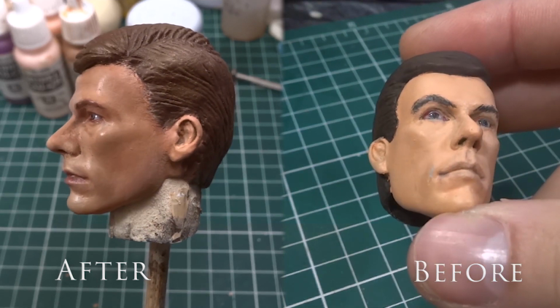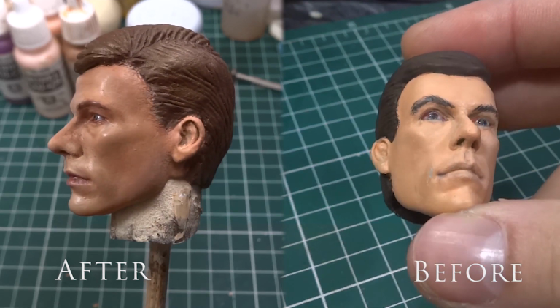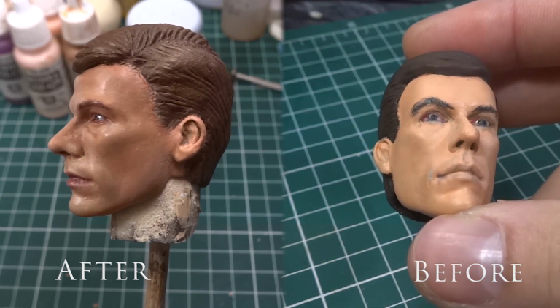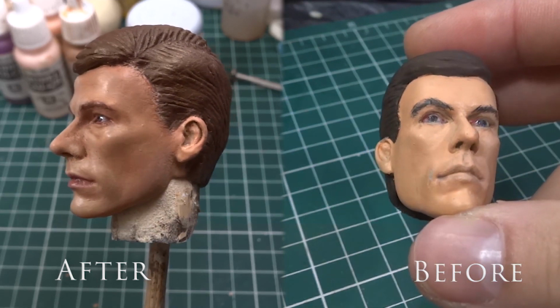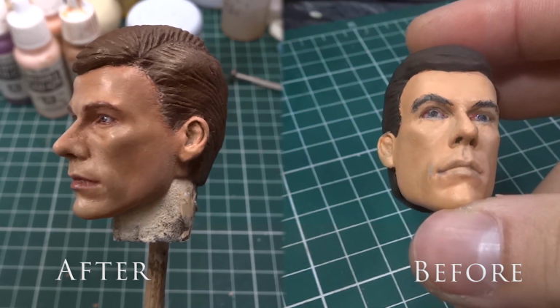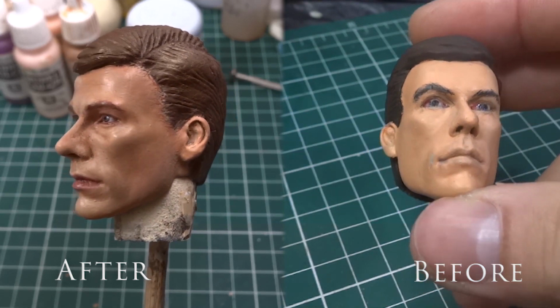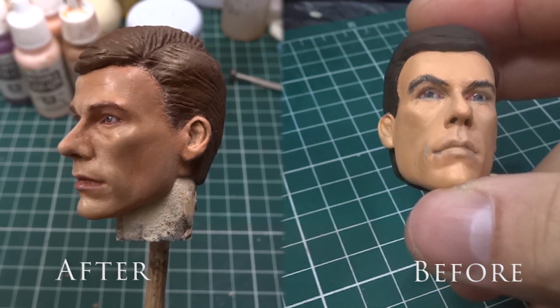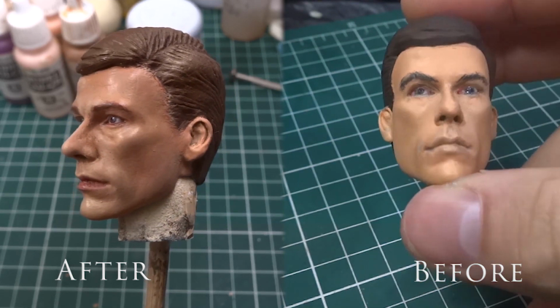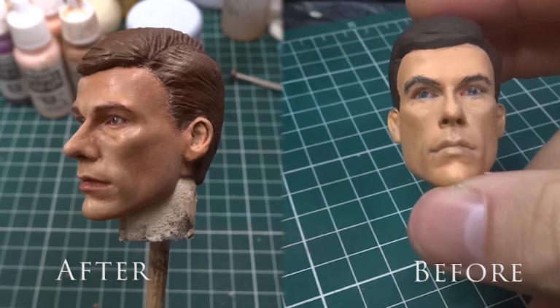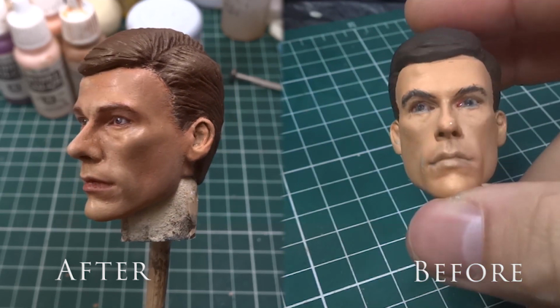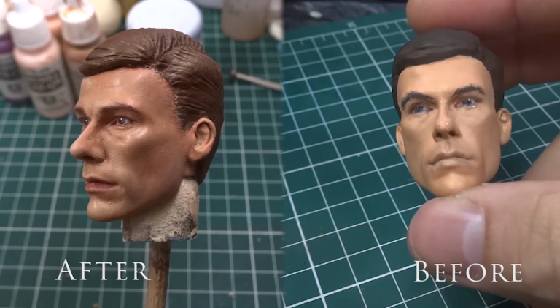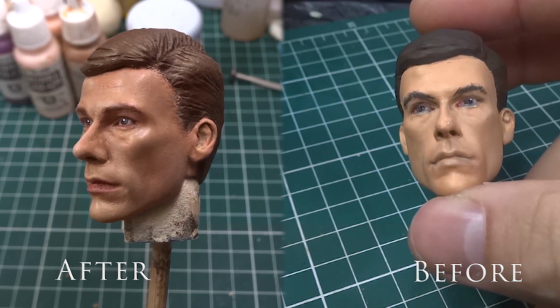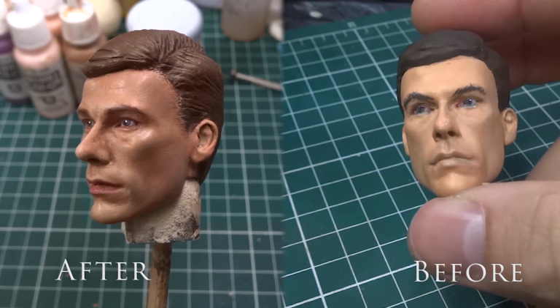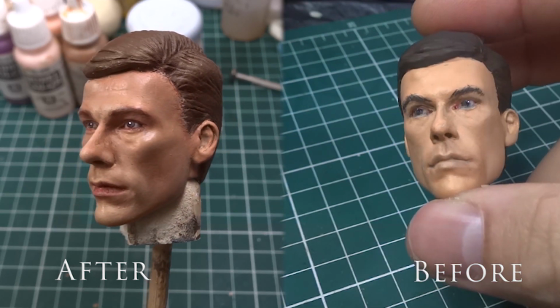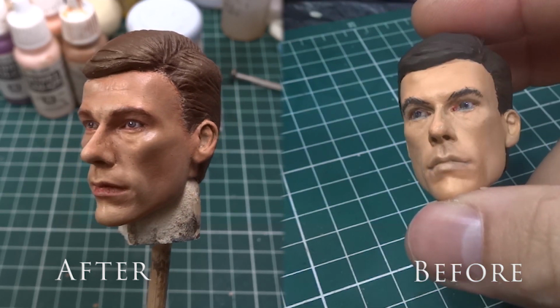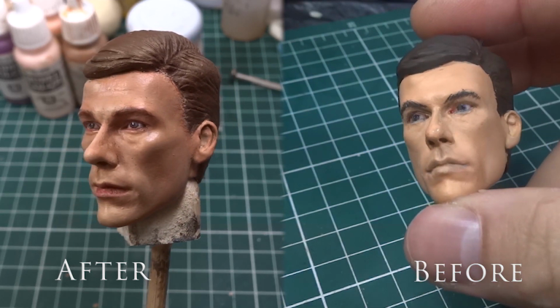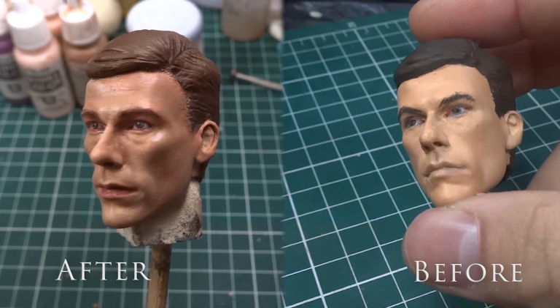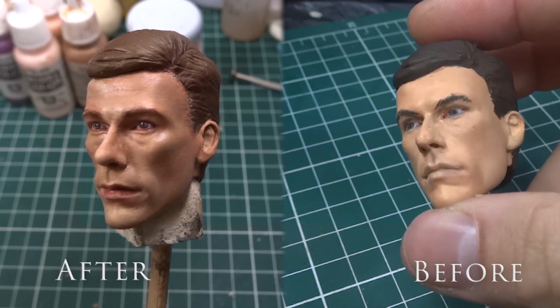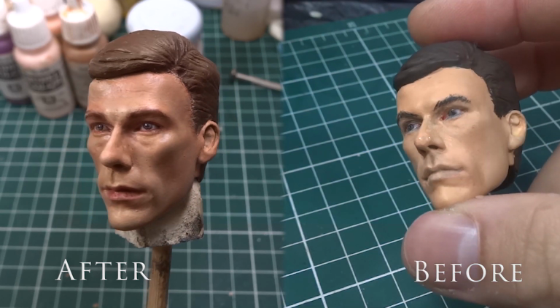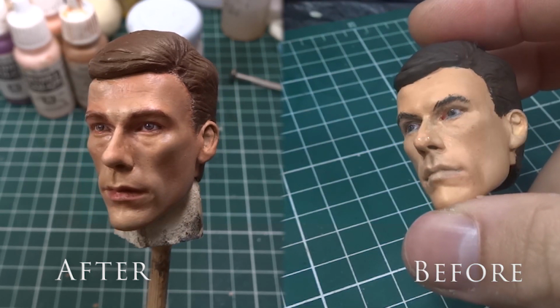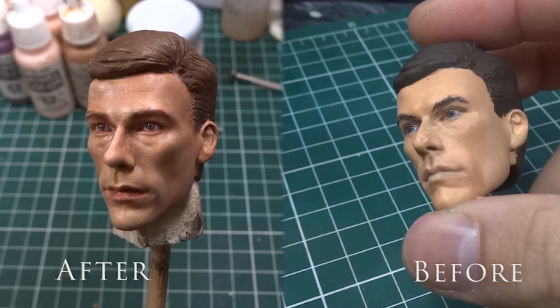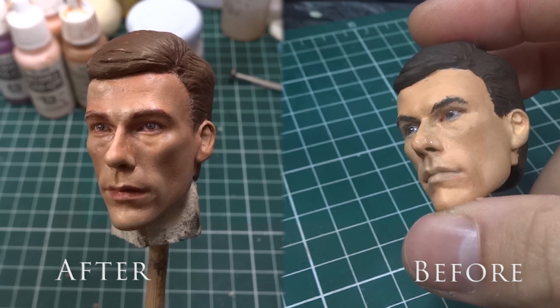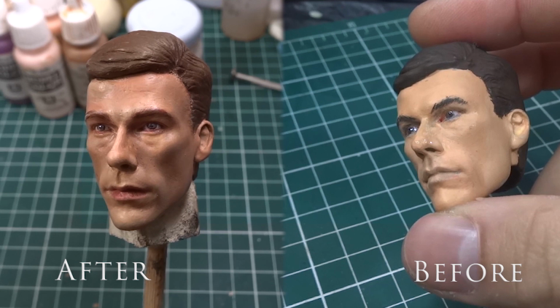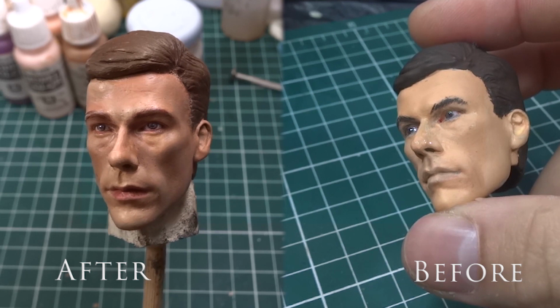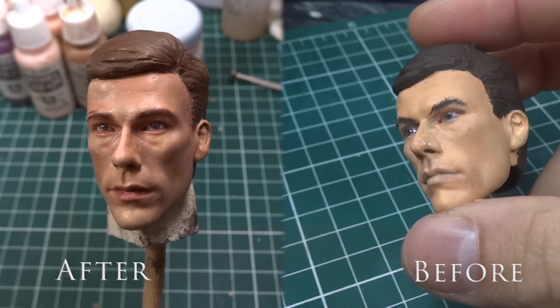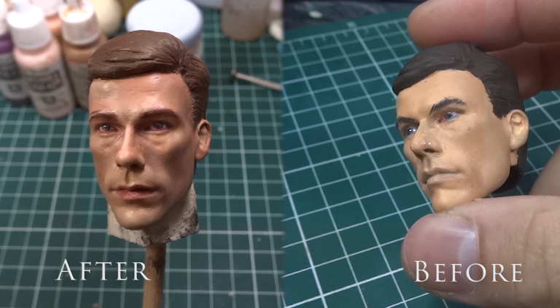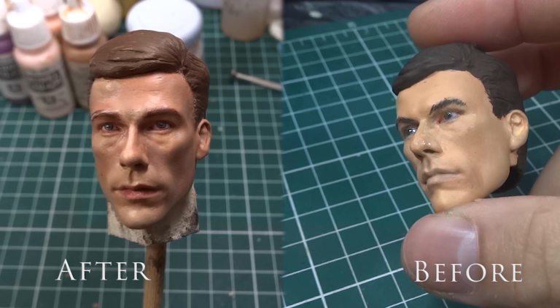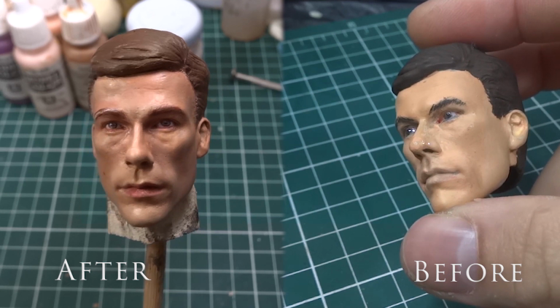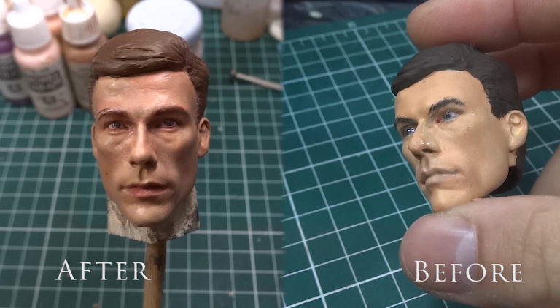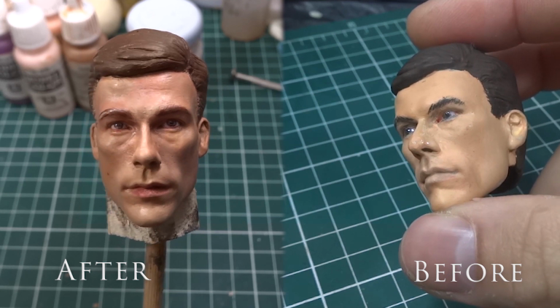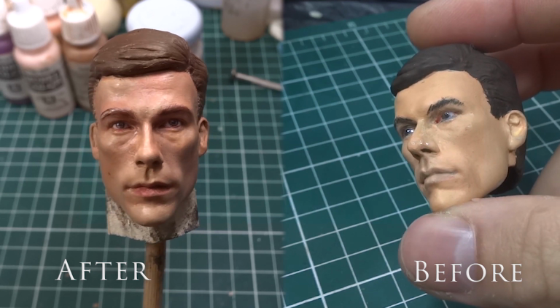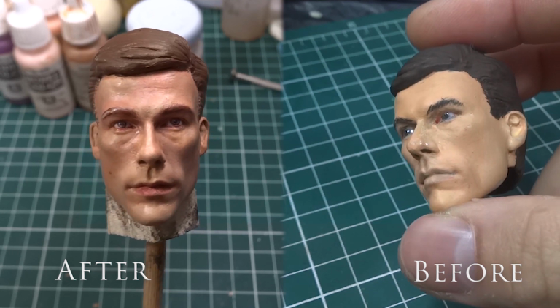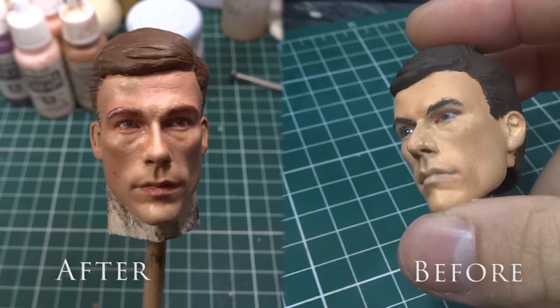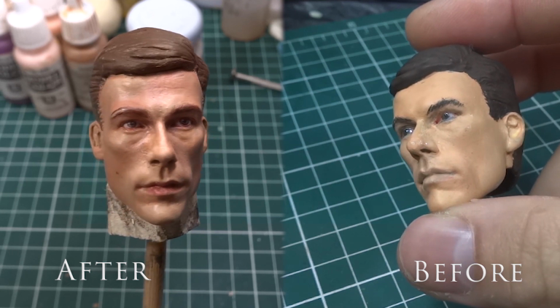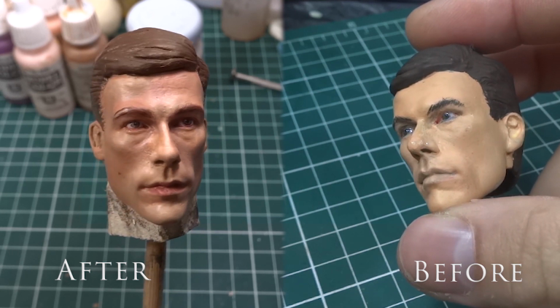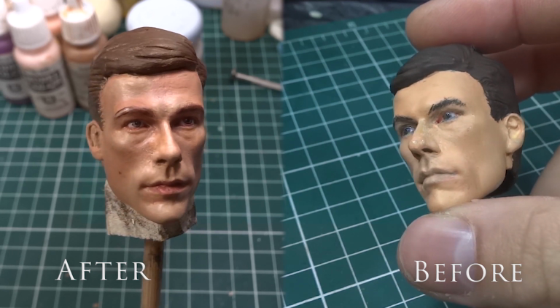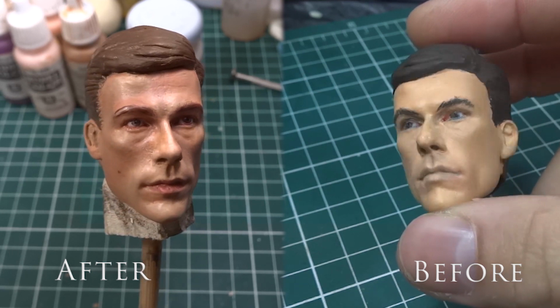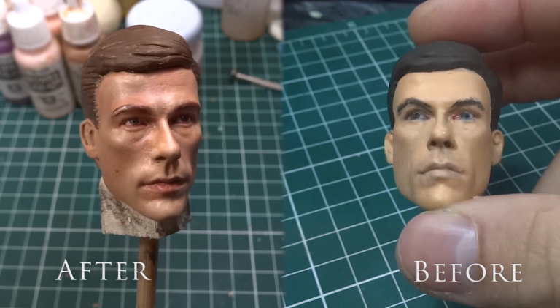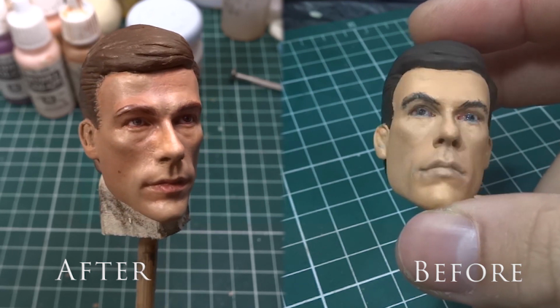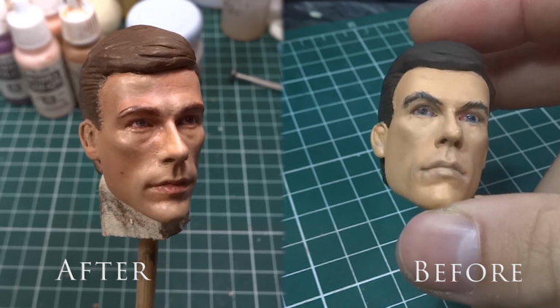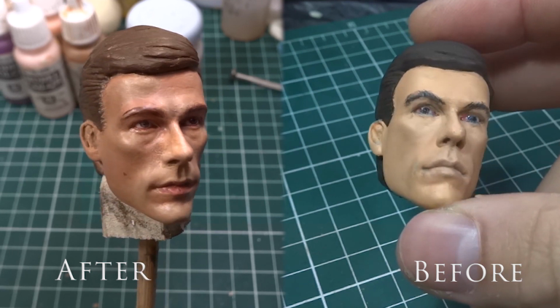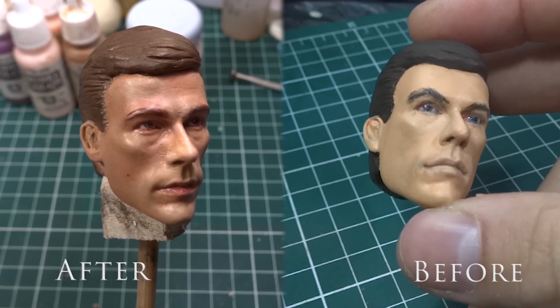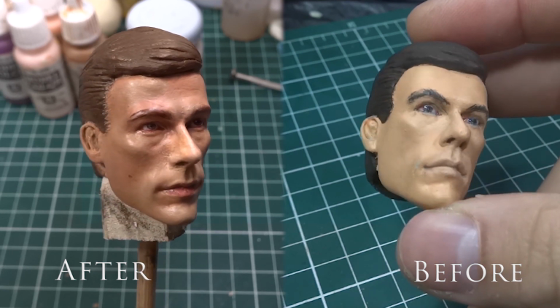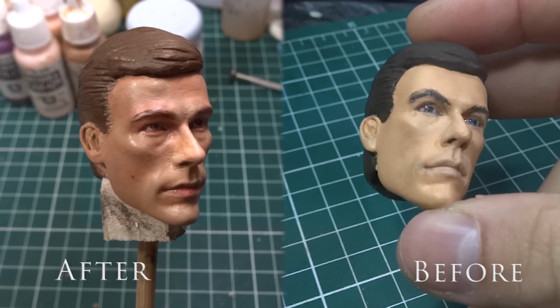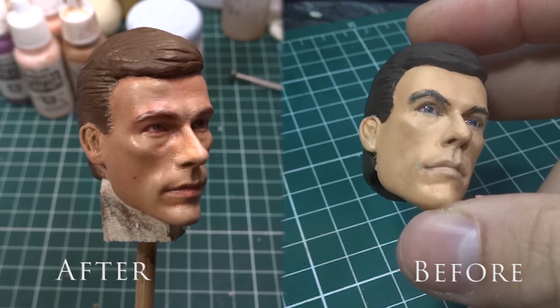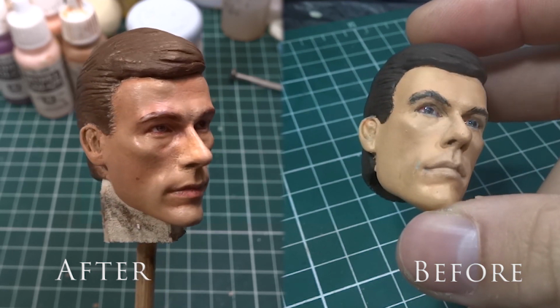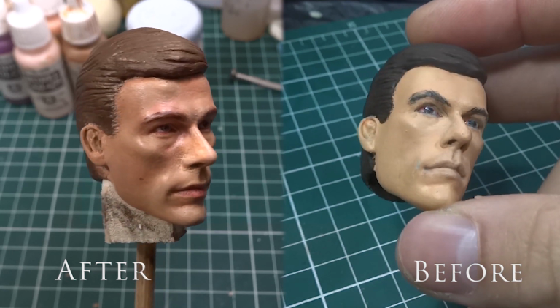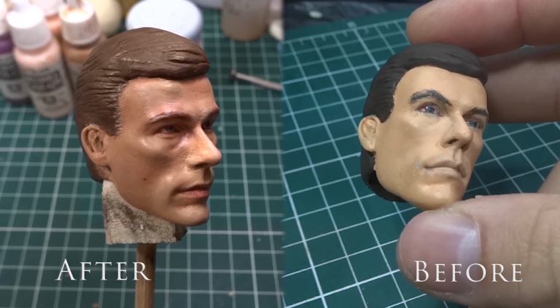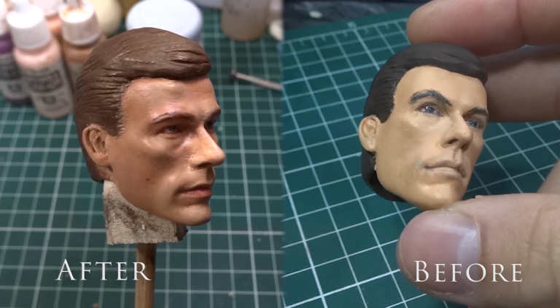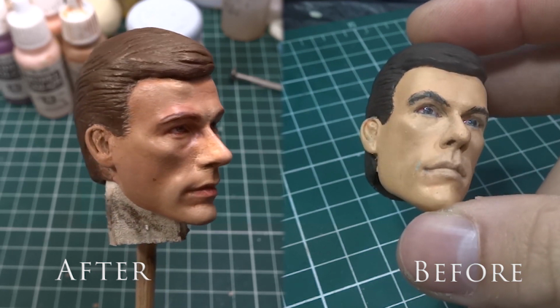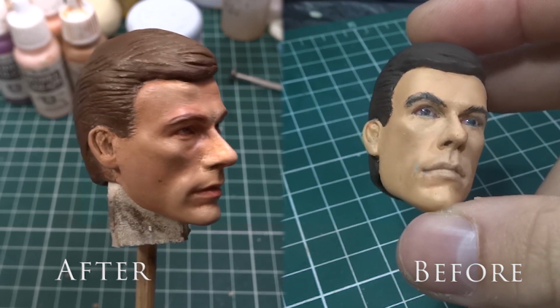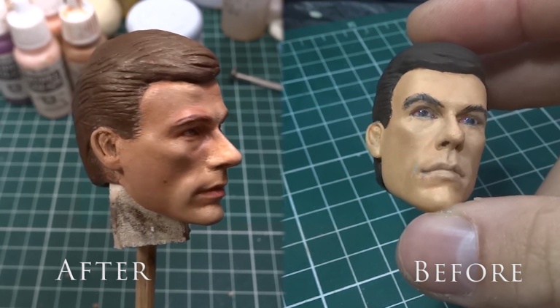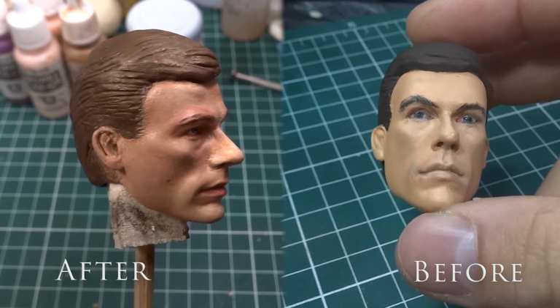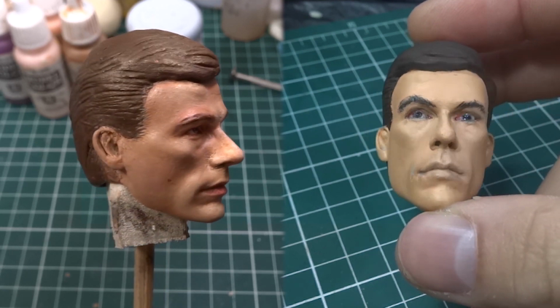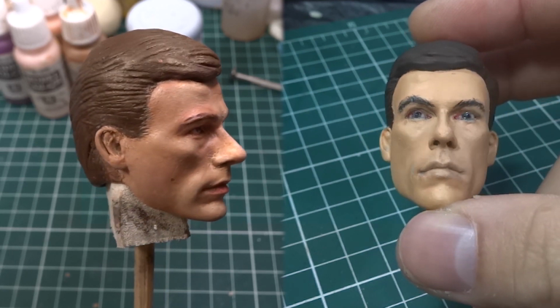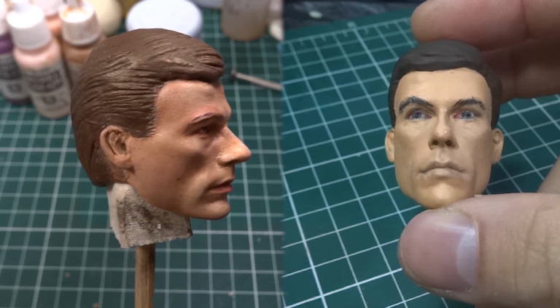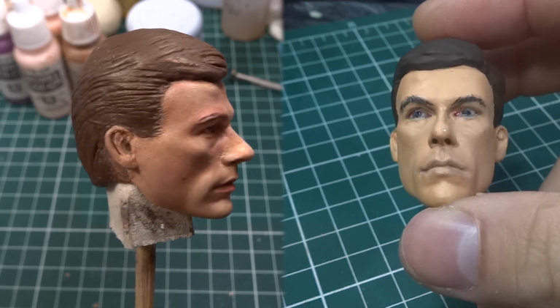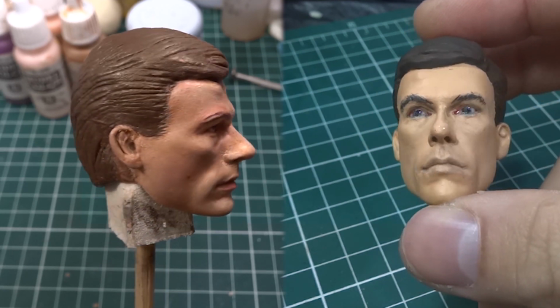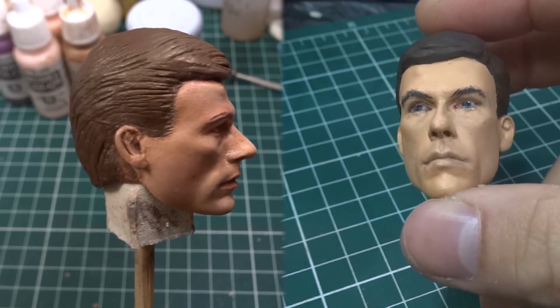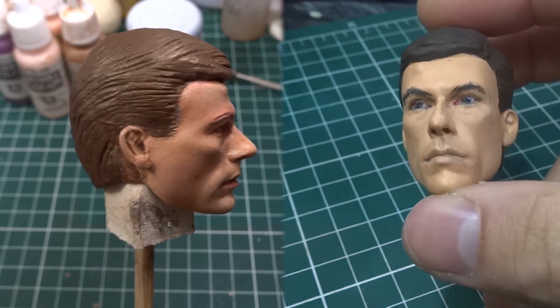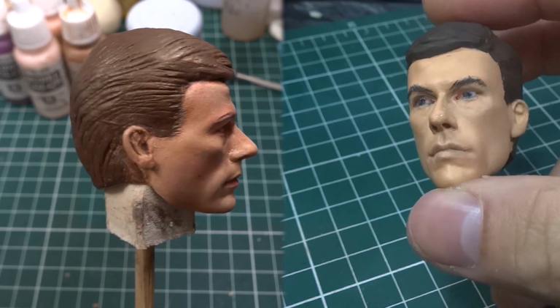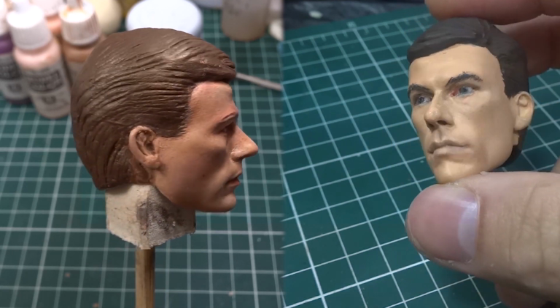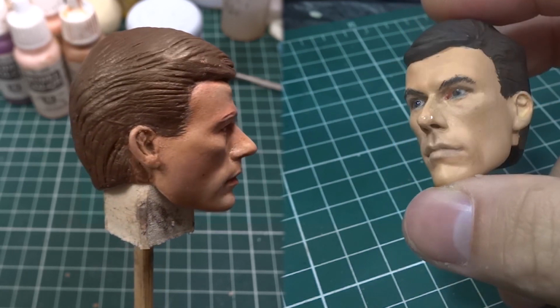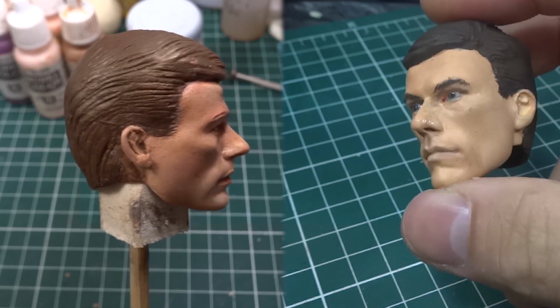Are you ready to improve your action figures by giving them realism? Subscribe to my channel here and soon I will bring a lot of stuff to you.